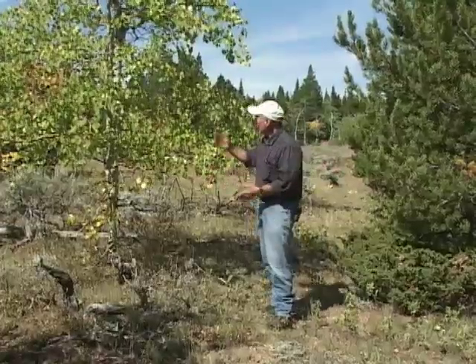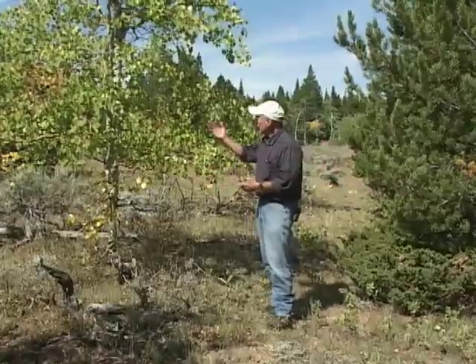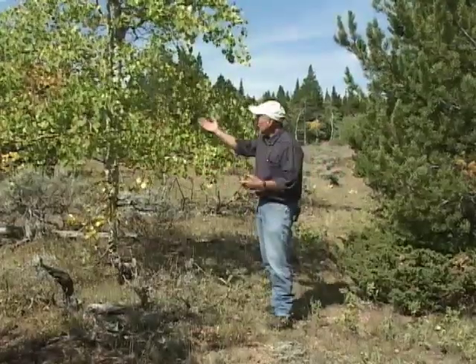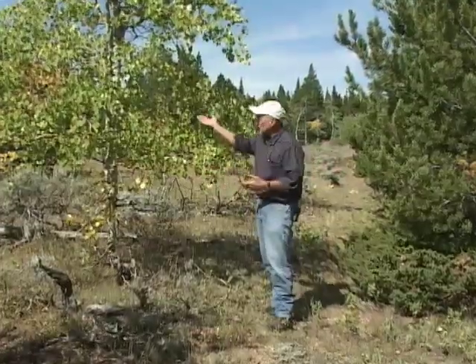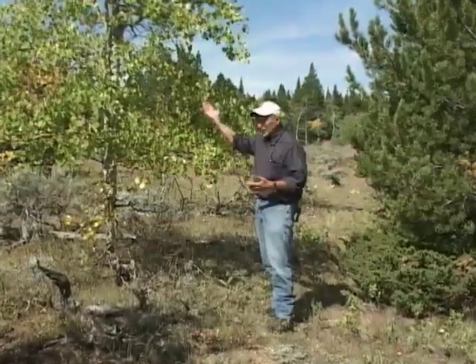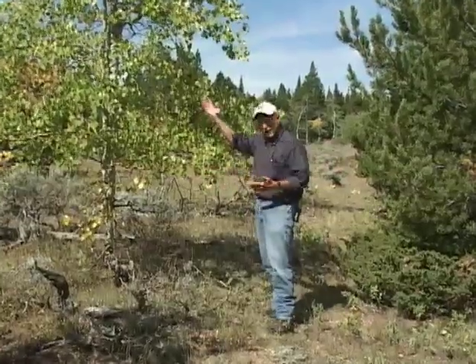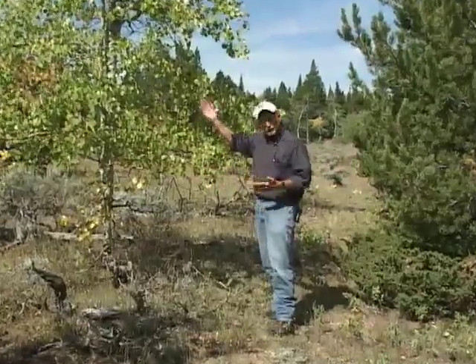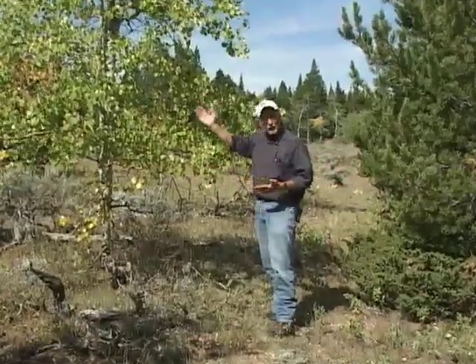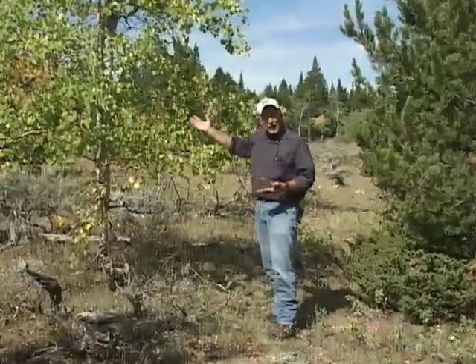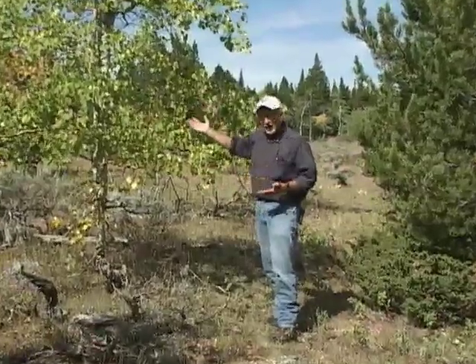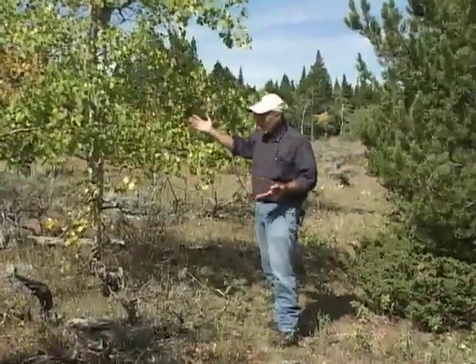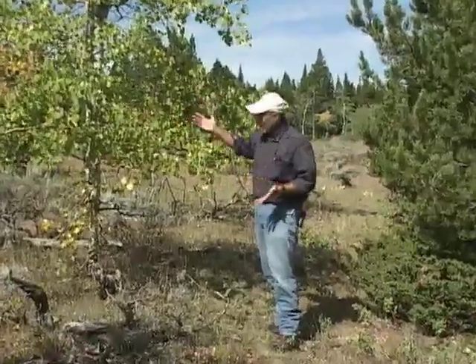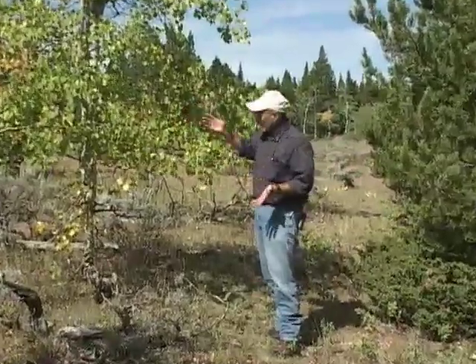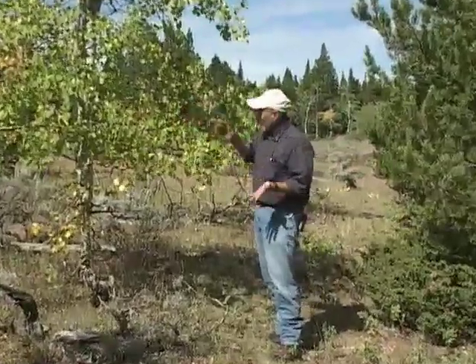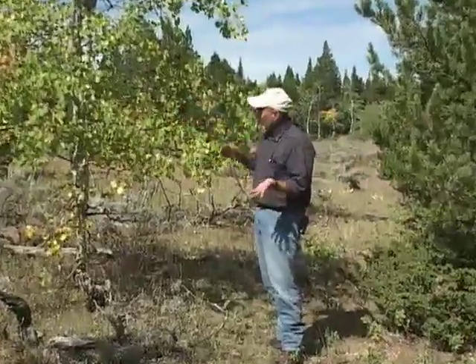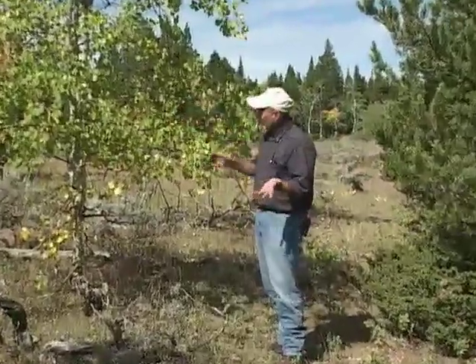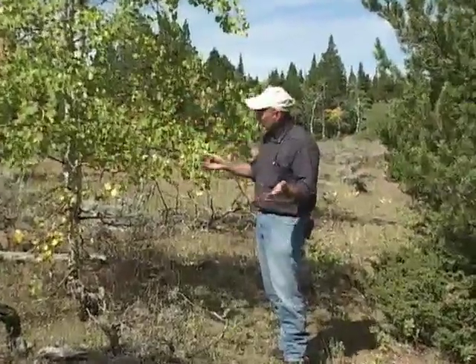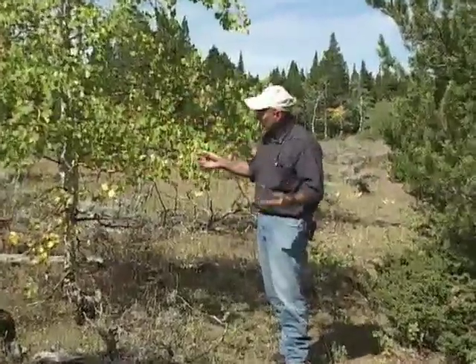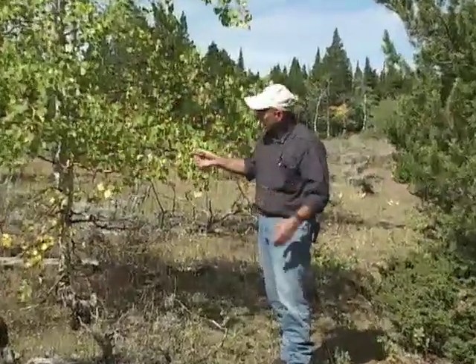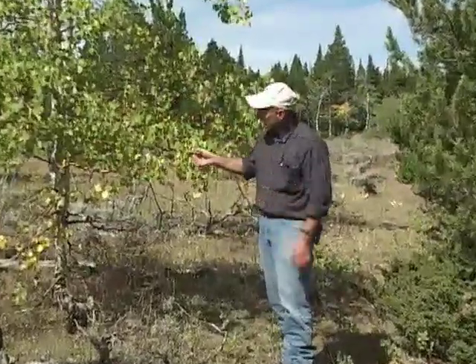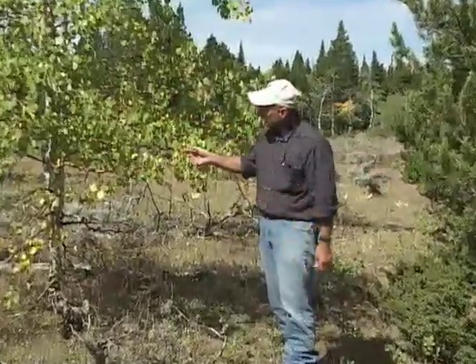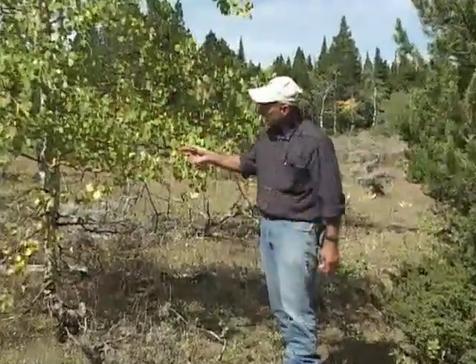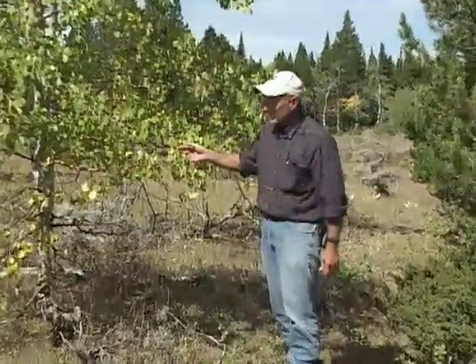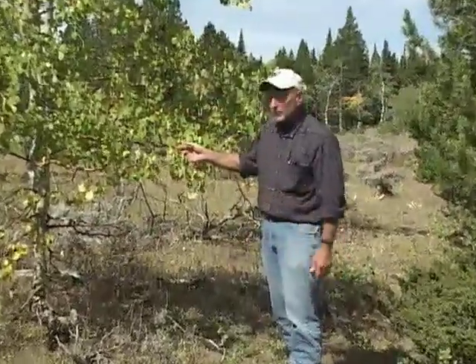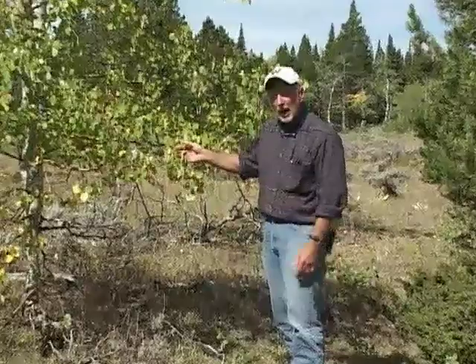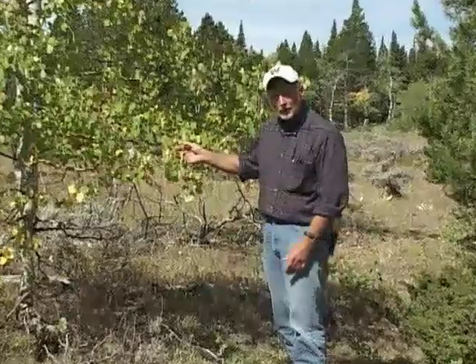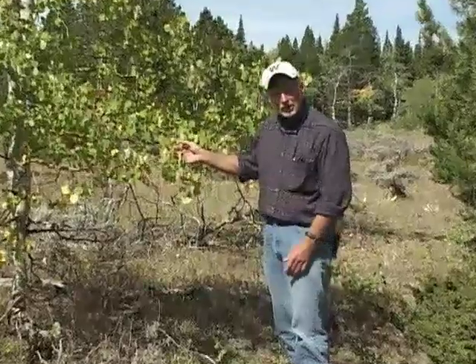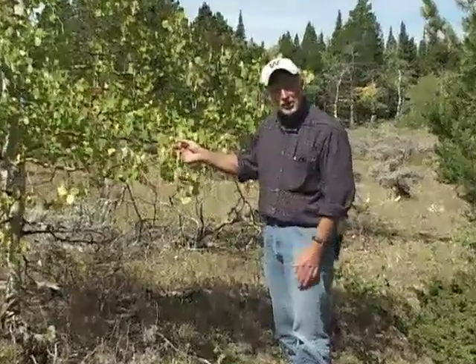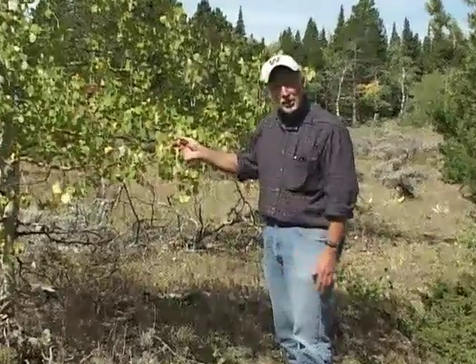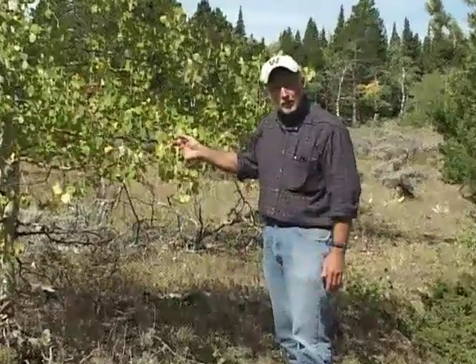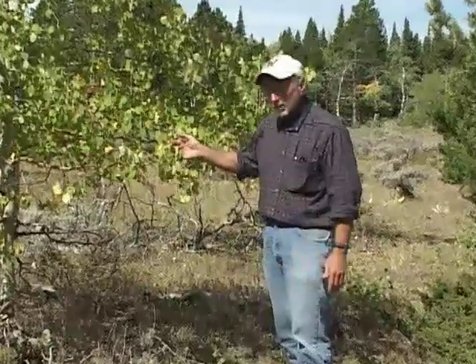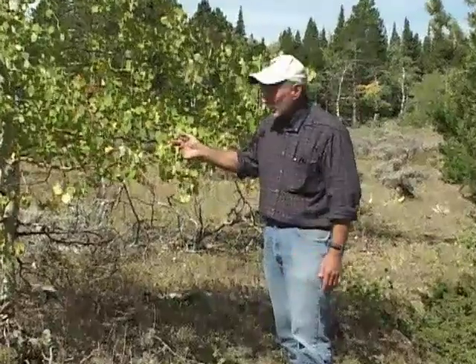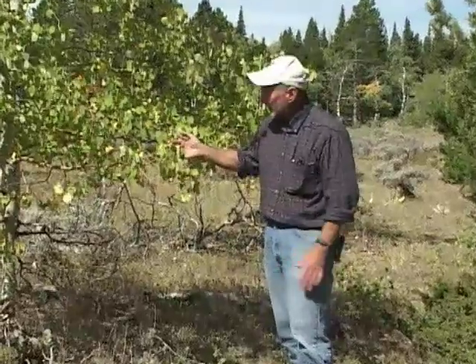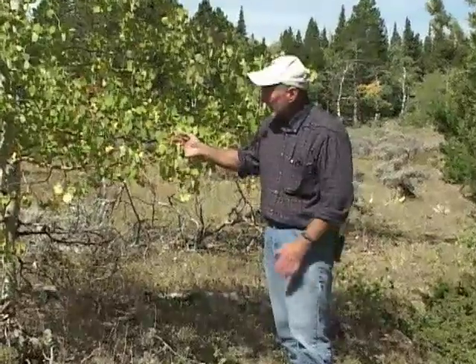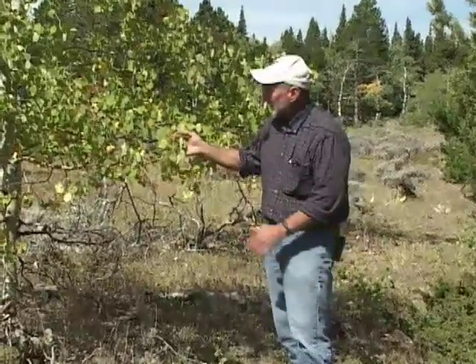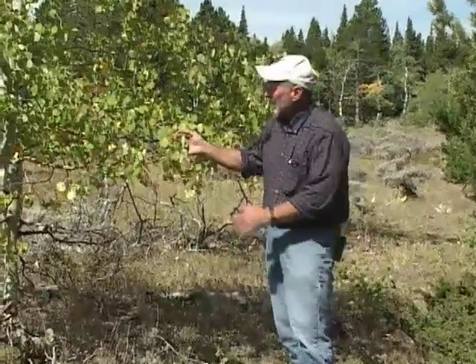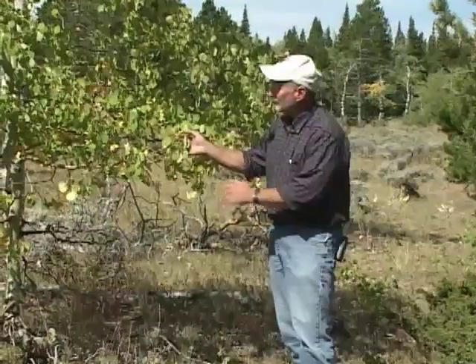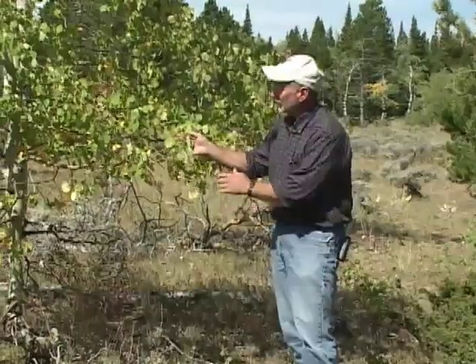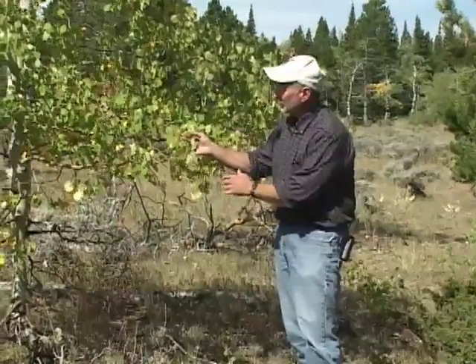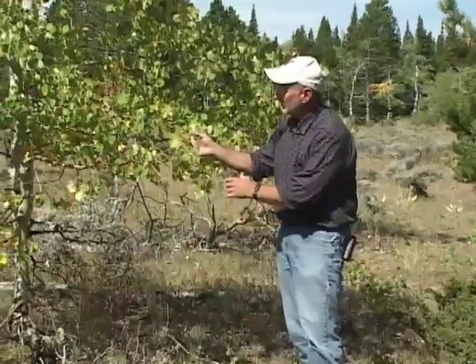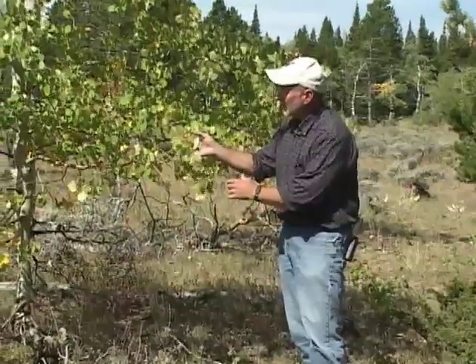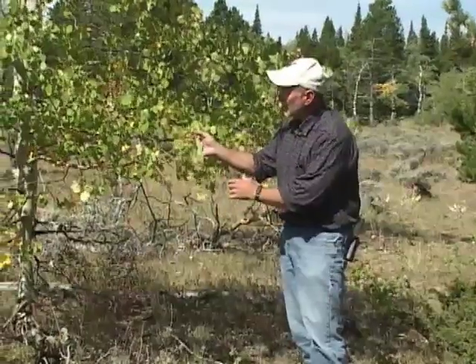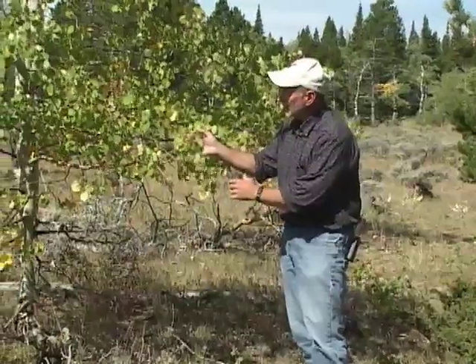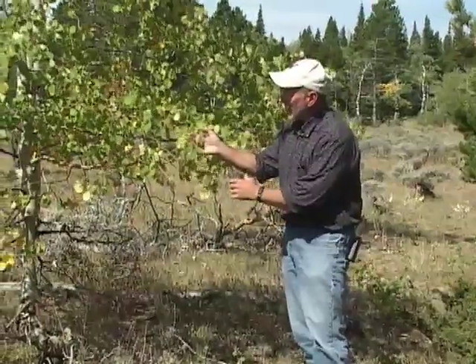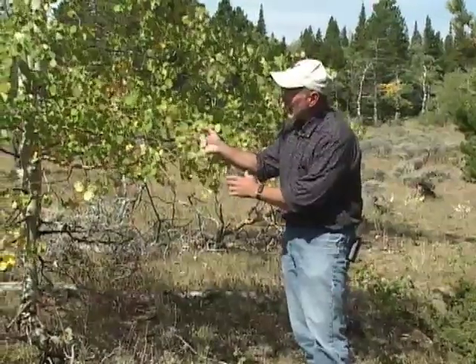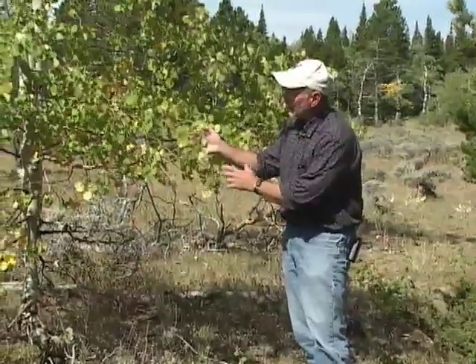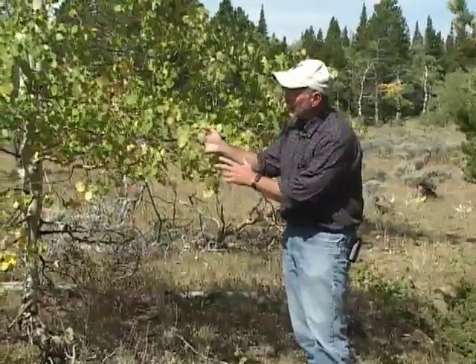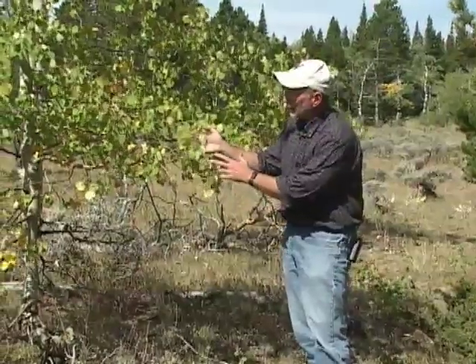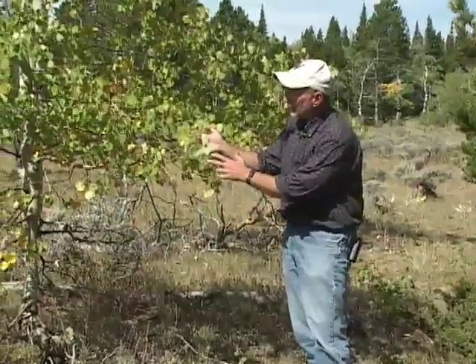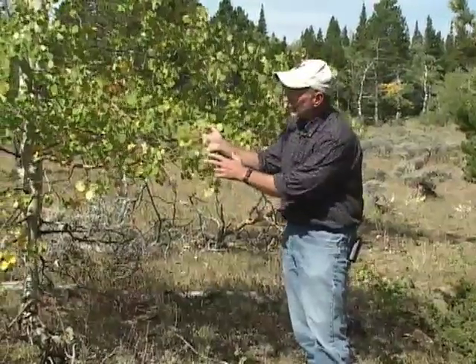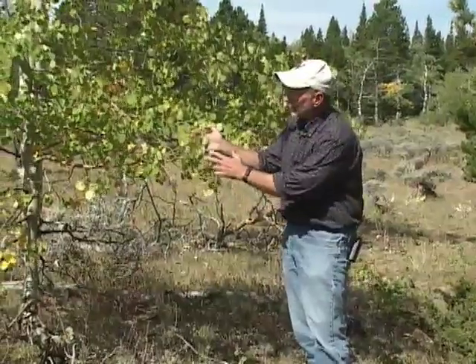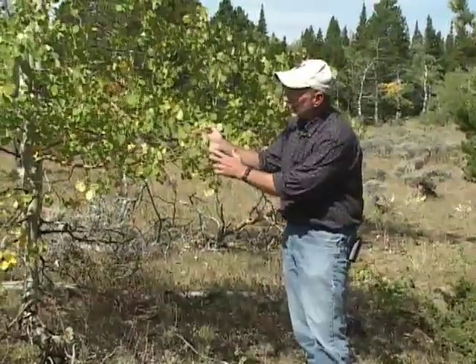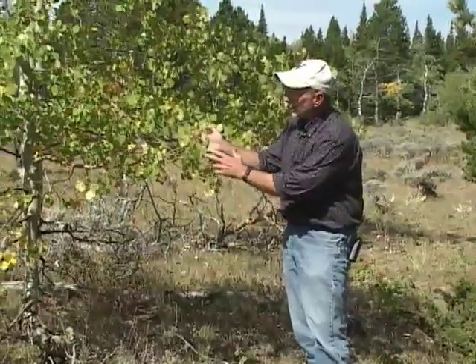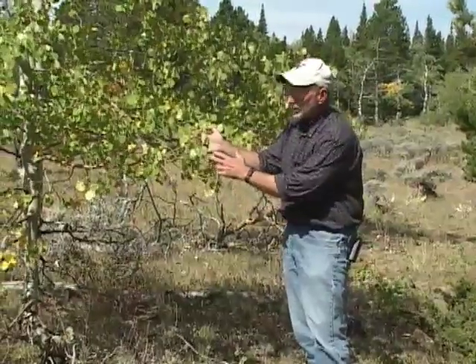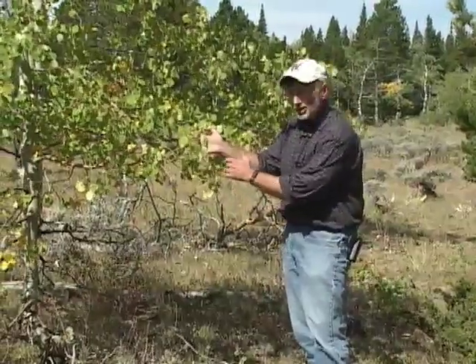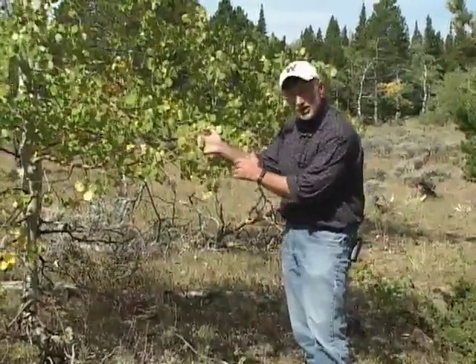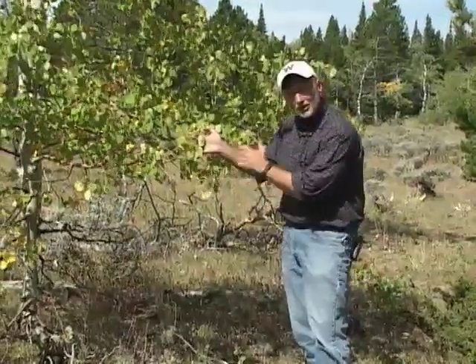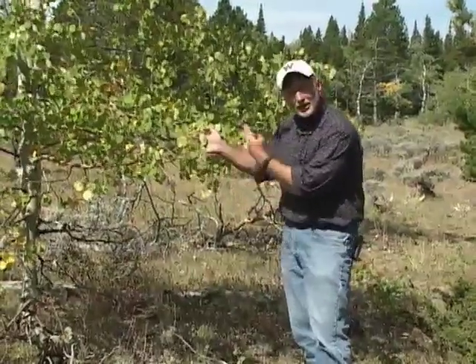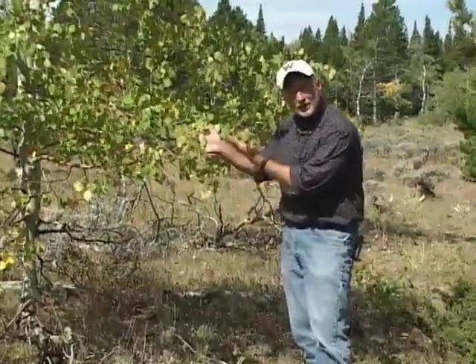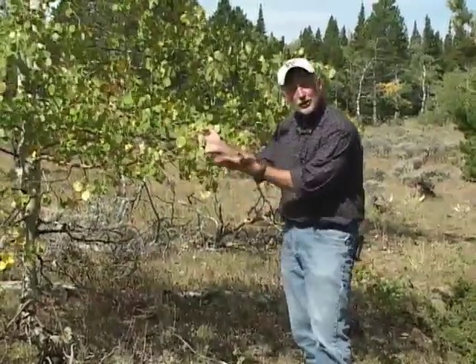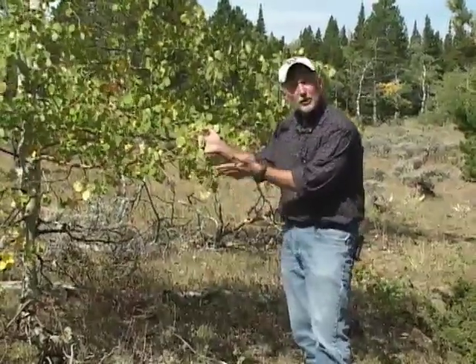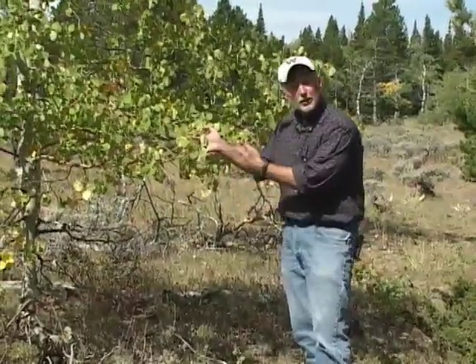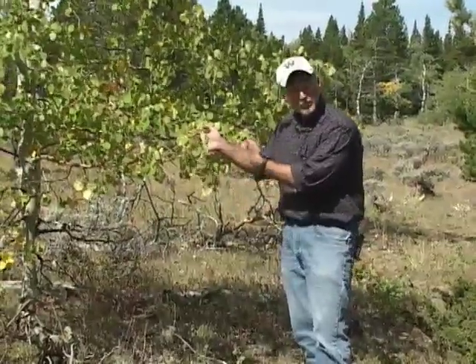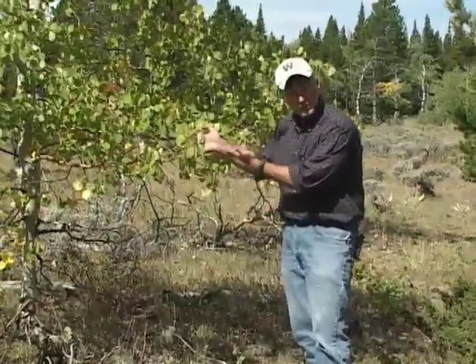Let's start off with aspen. Its Latin name is Populus tremuloides, and for good reason — as it blows in the wind, you can see the leaves tremble.